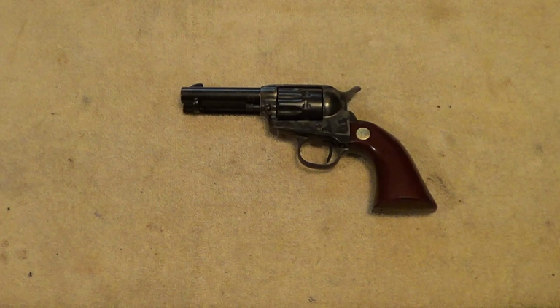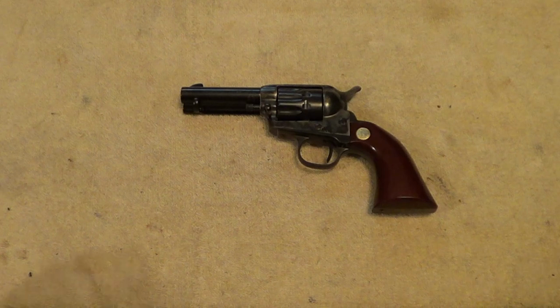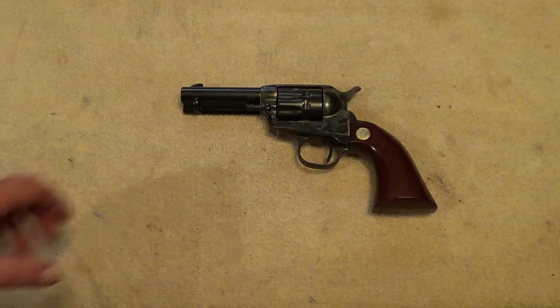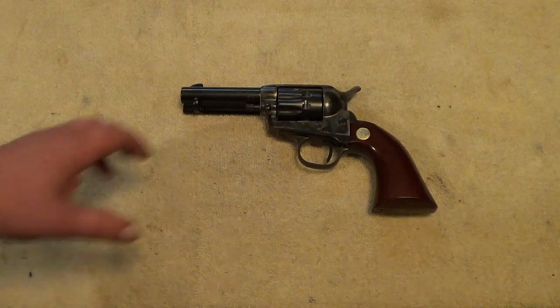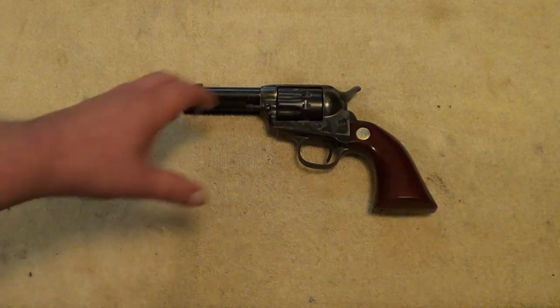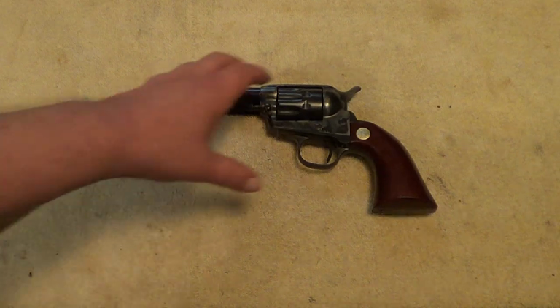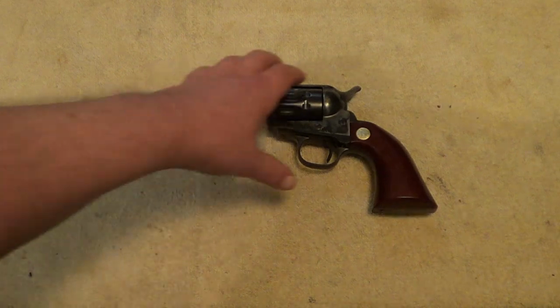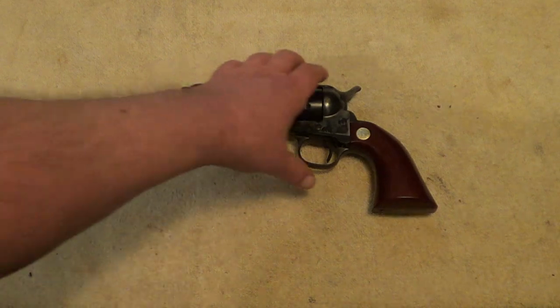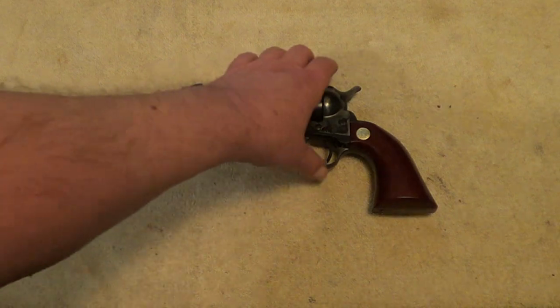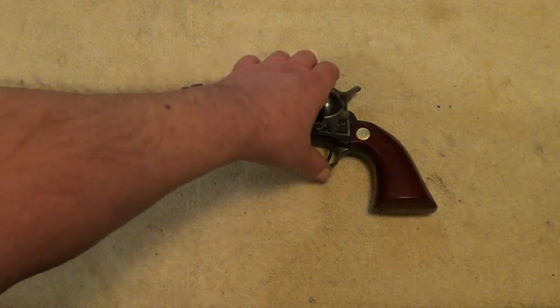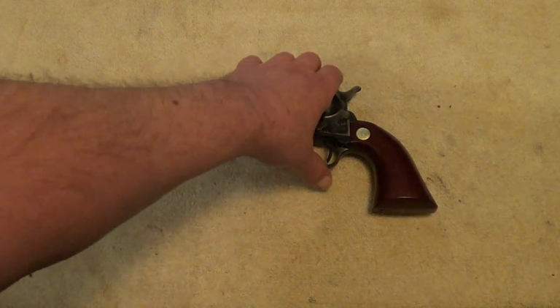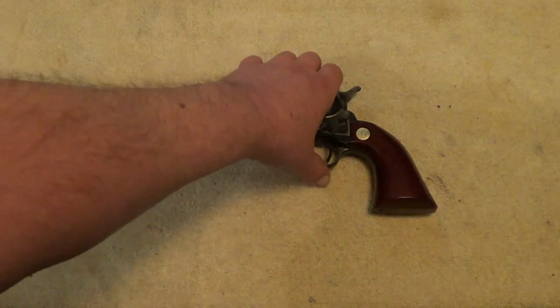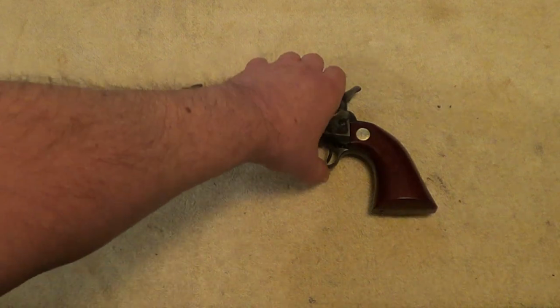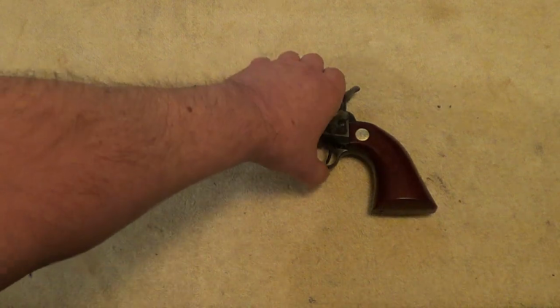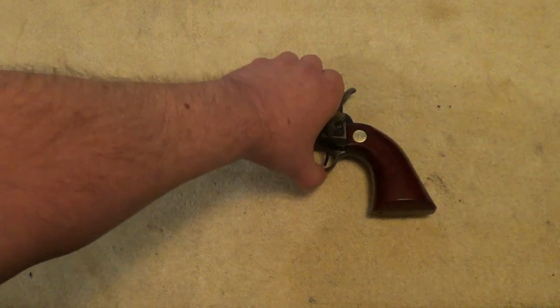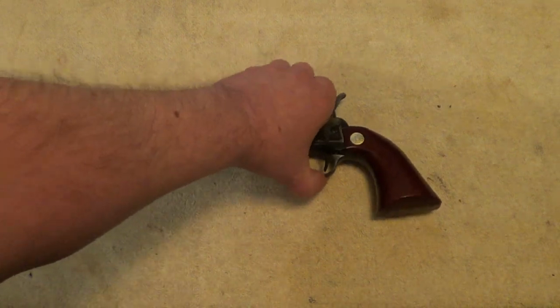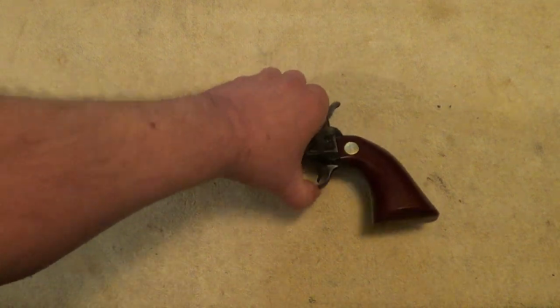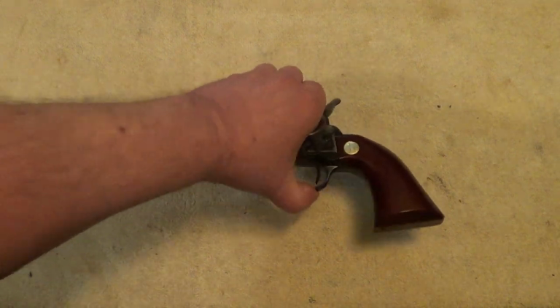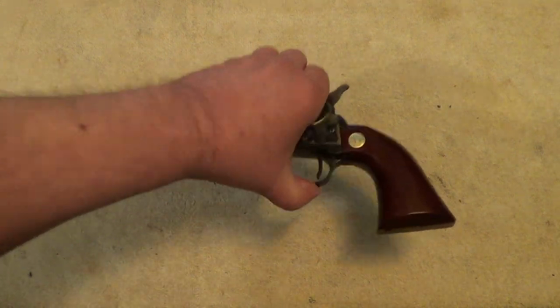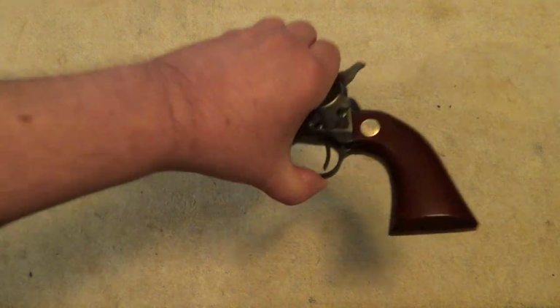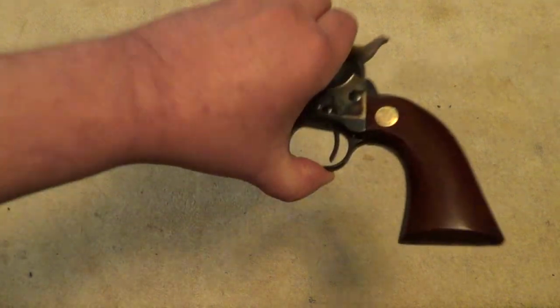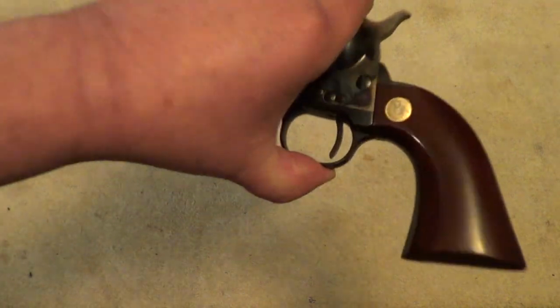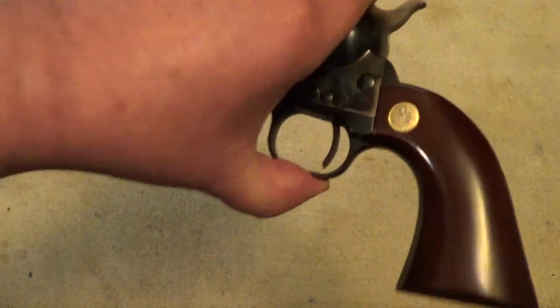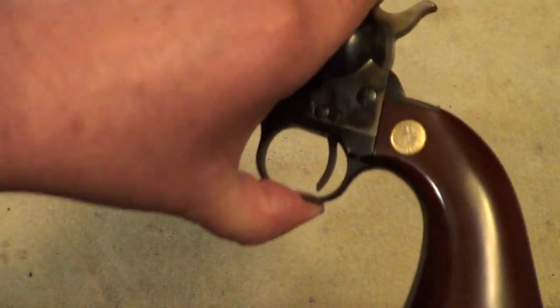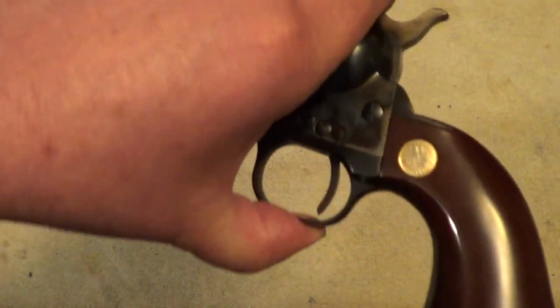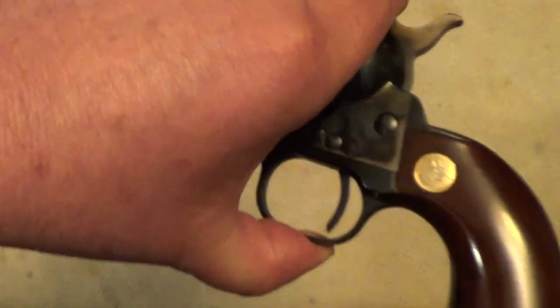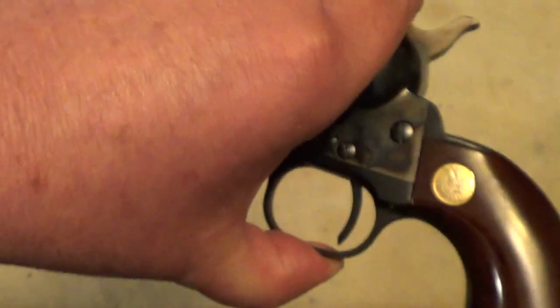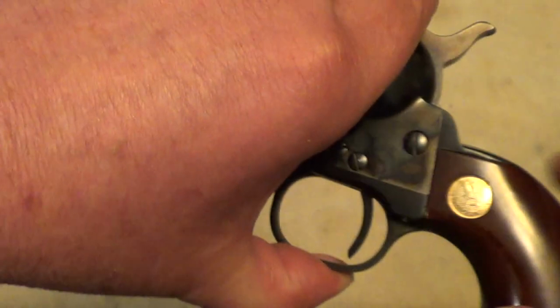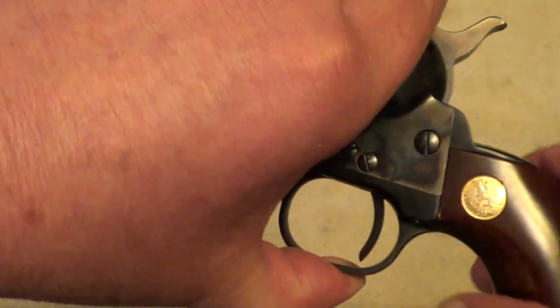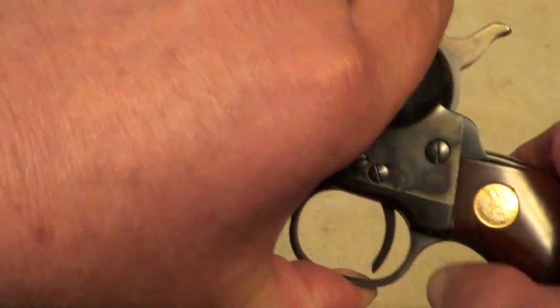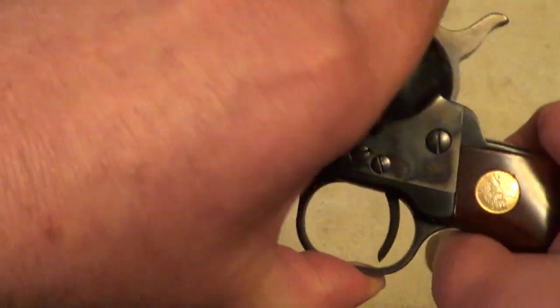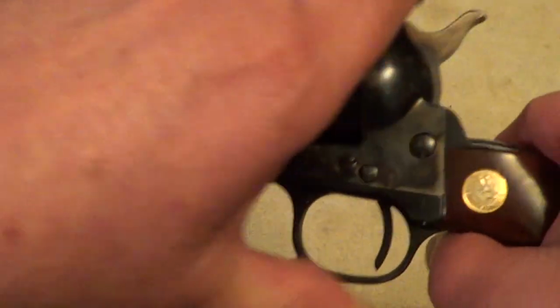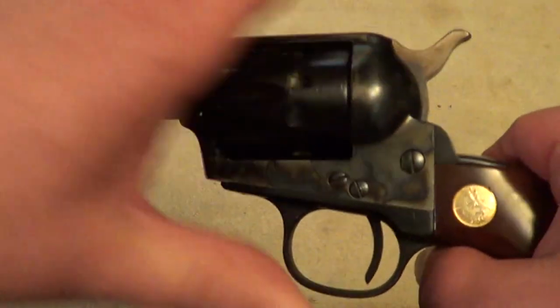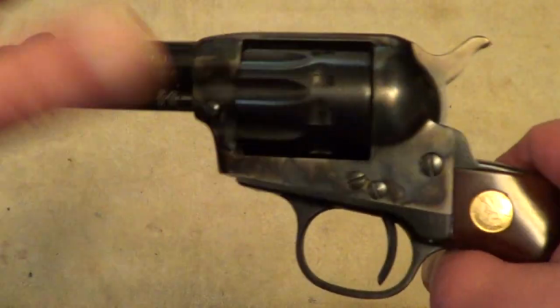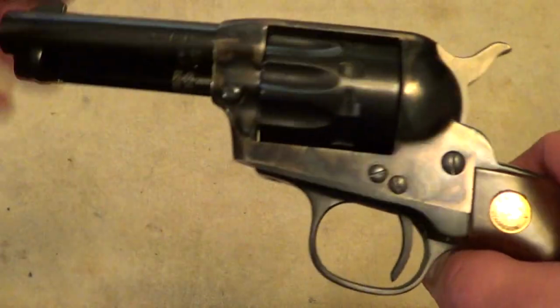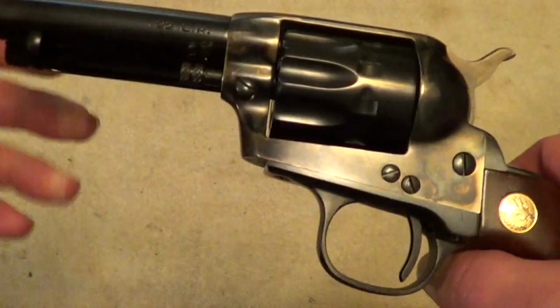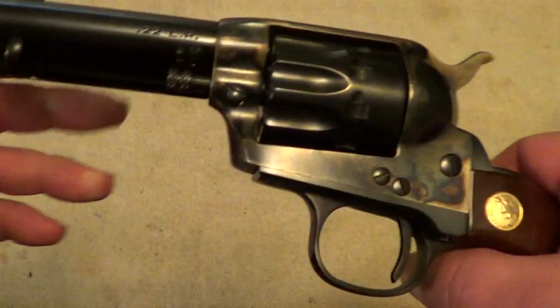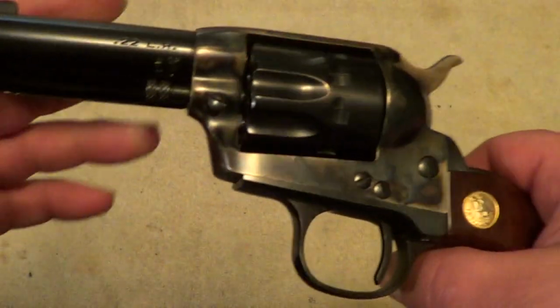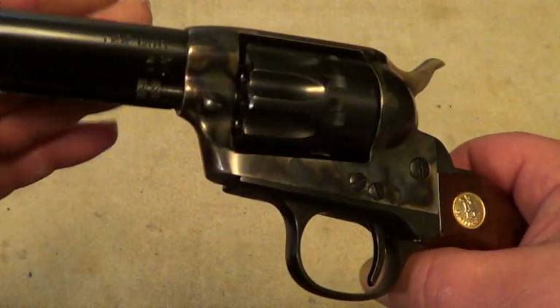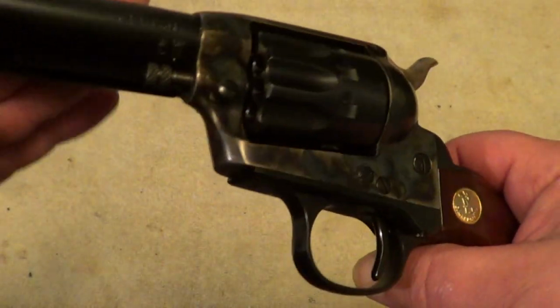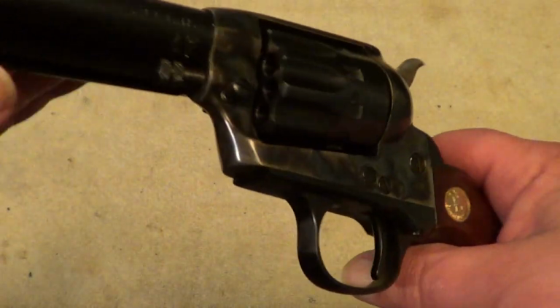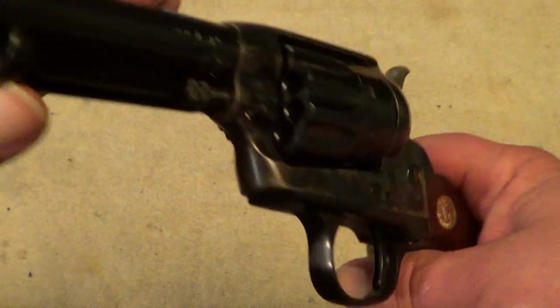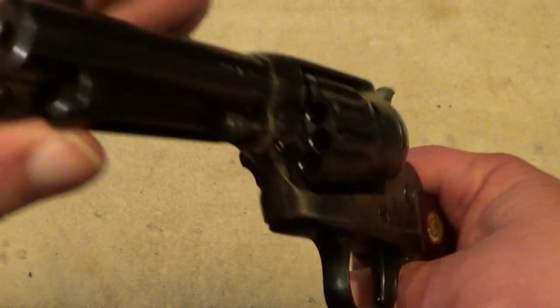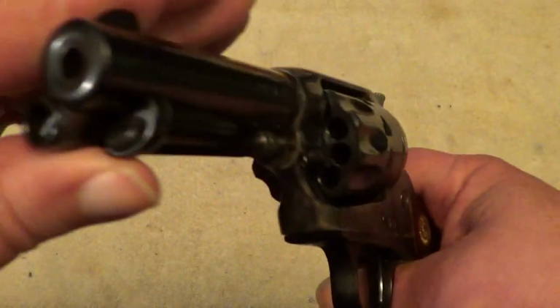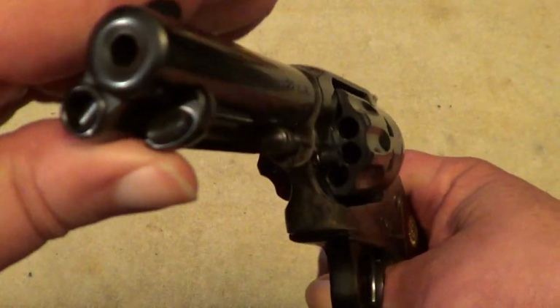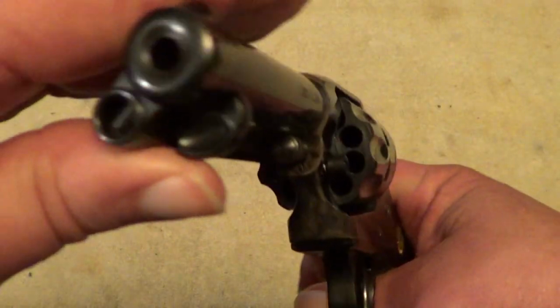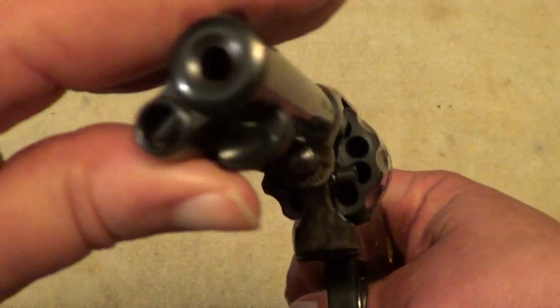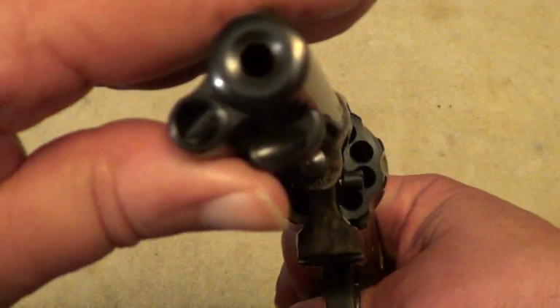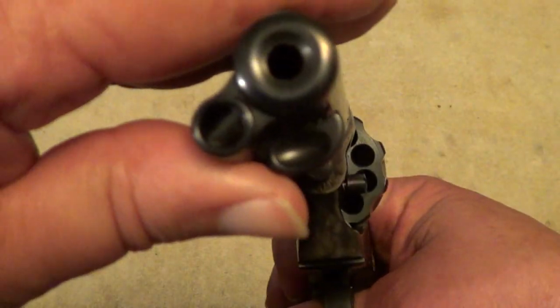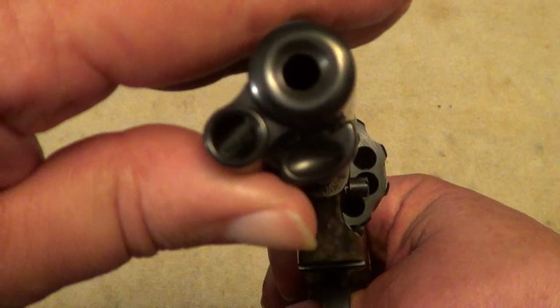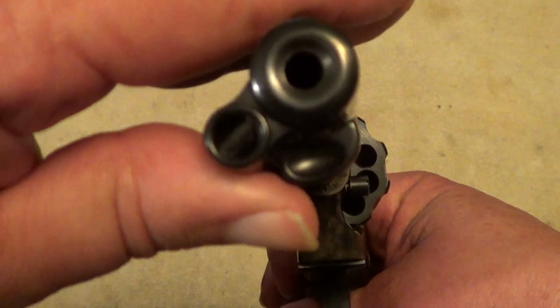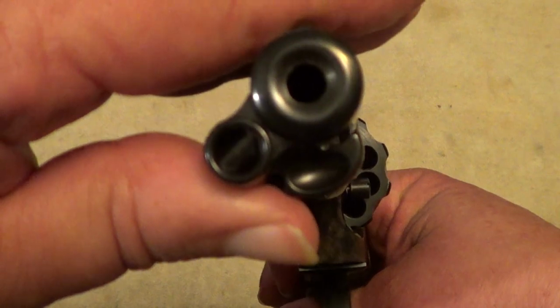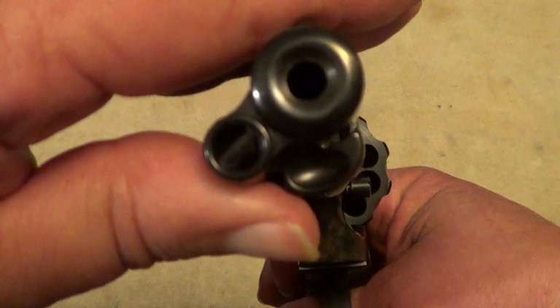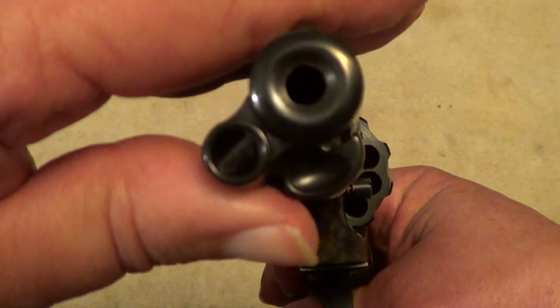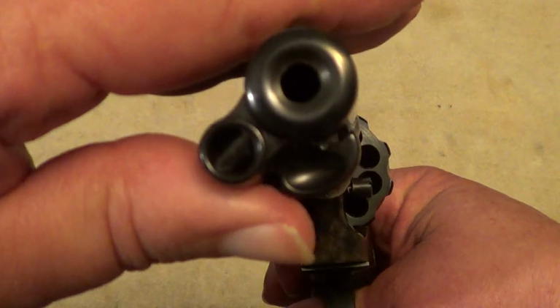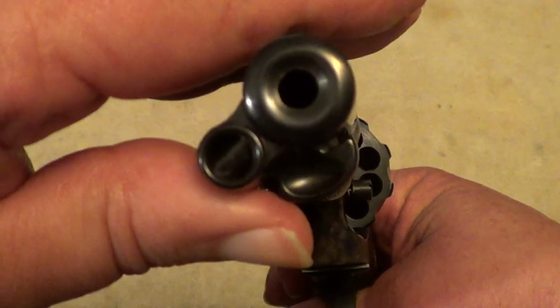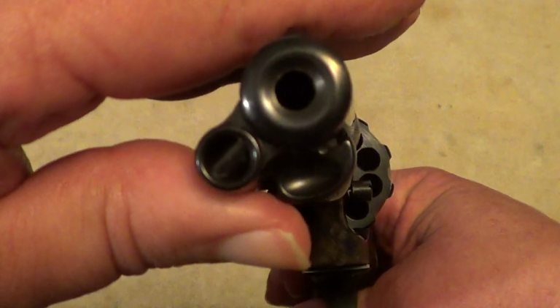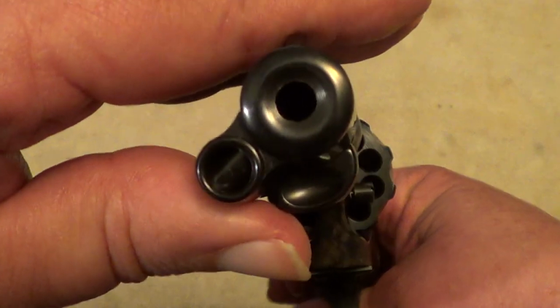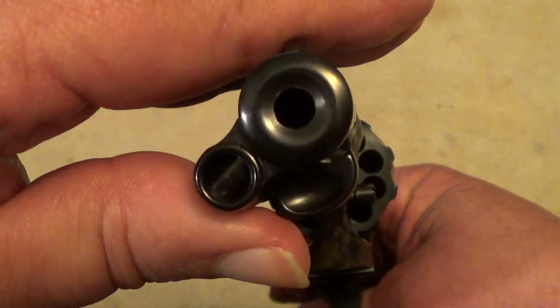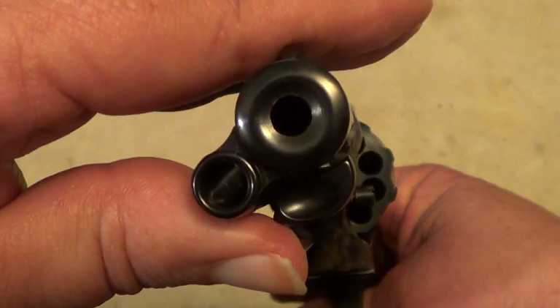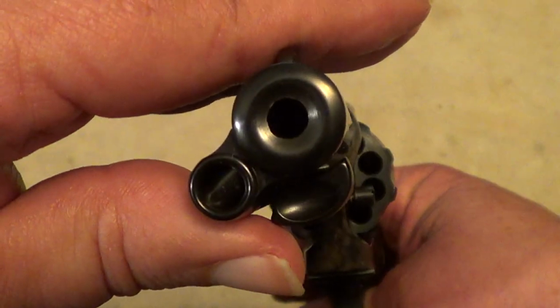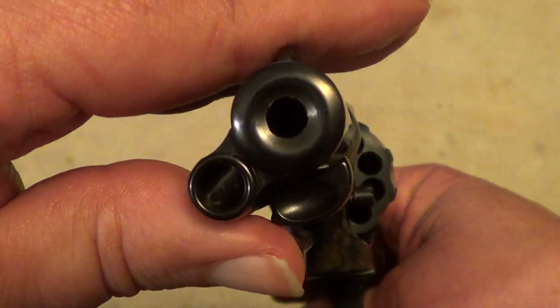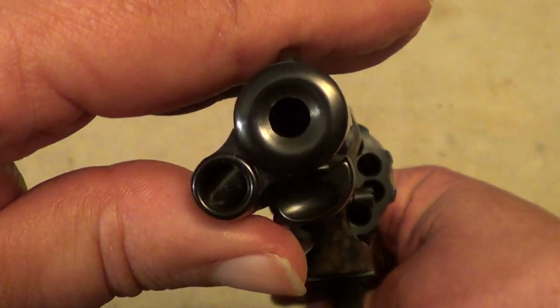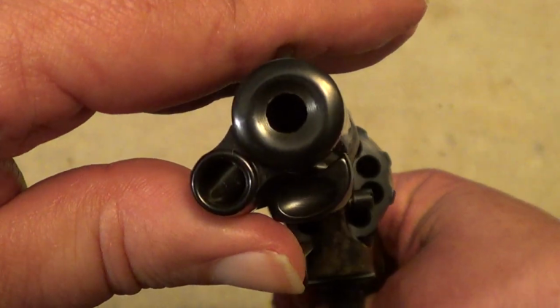This one is a .22 long rifle, and it has a 10-shot cylinder.